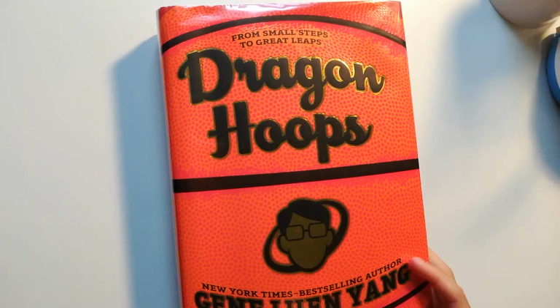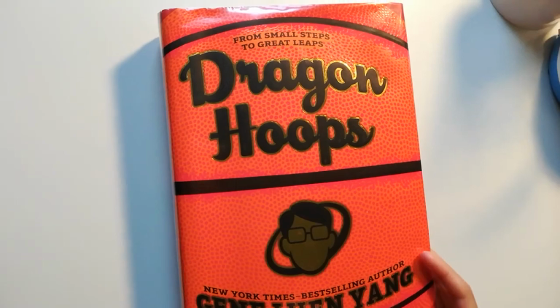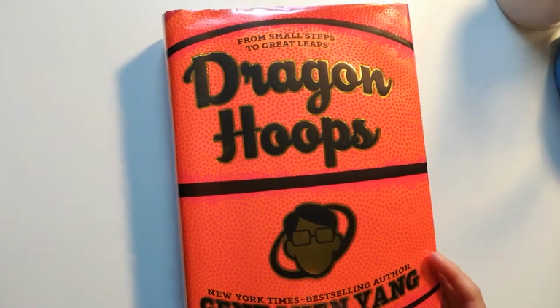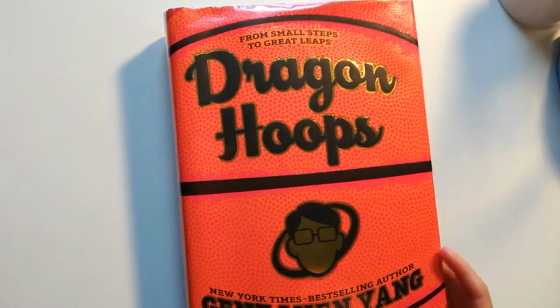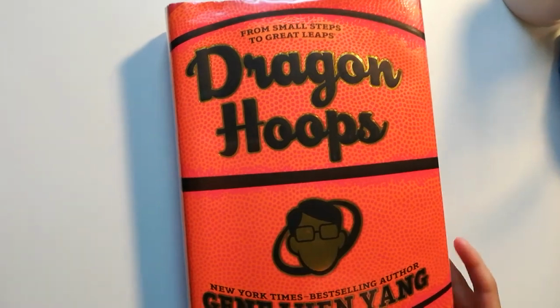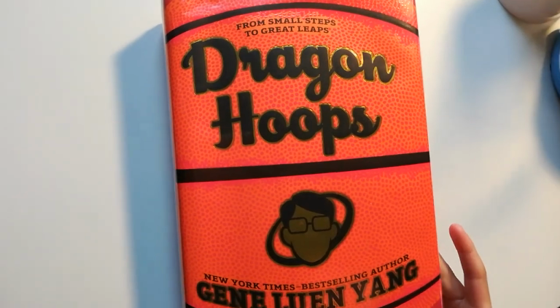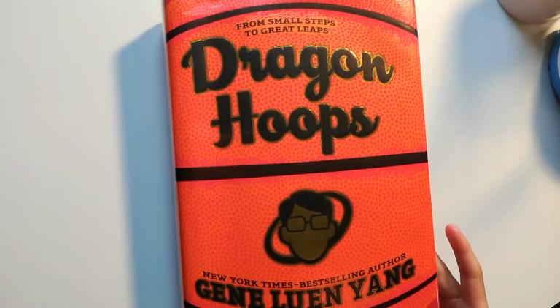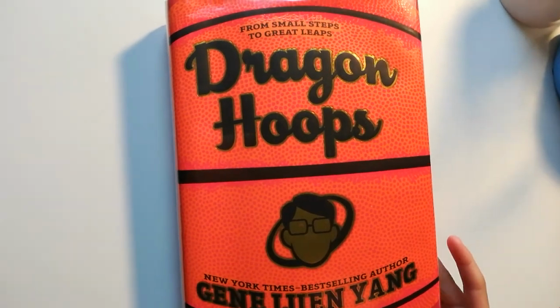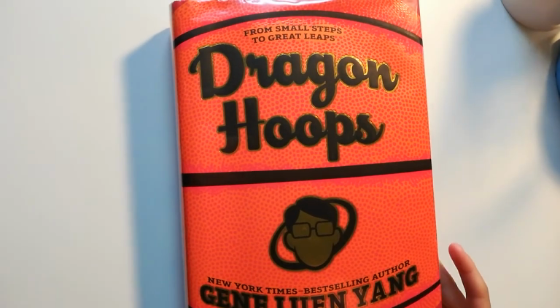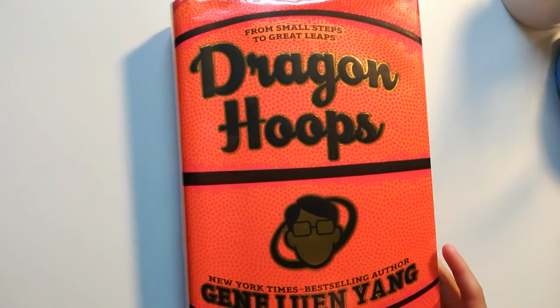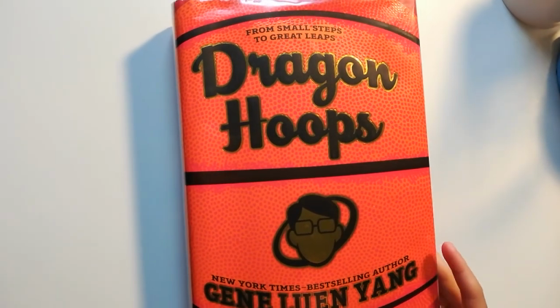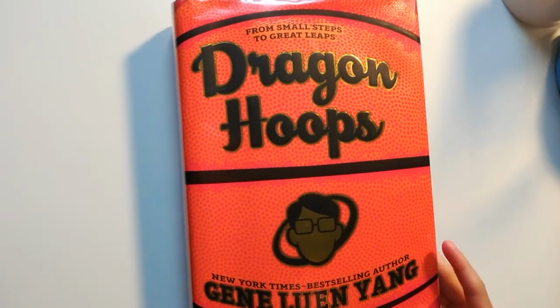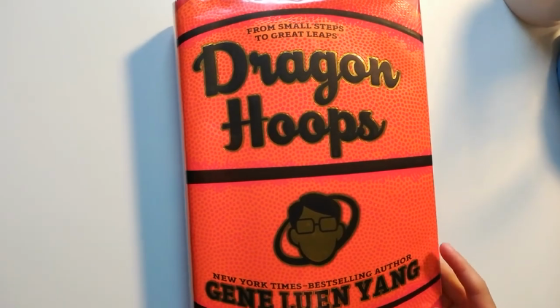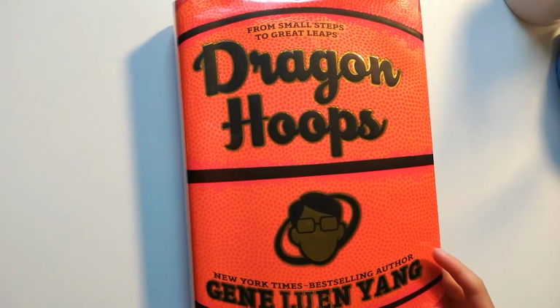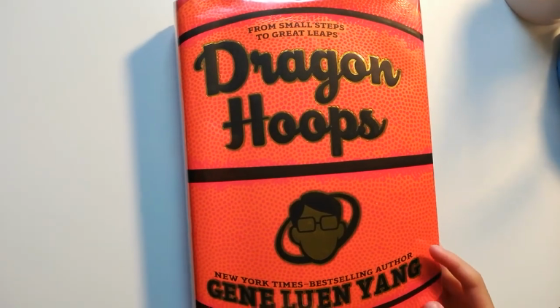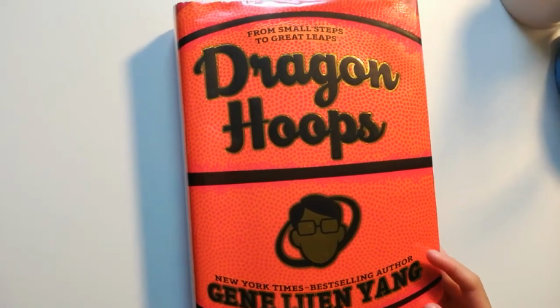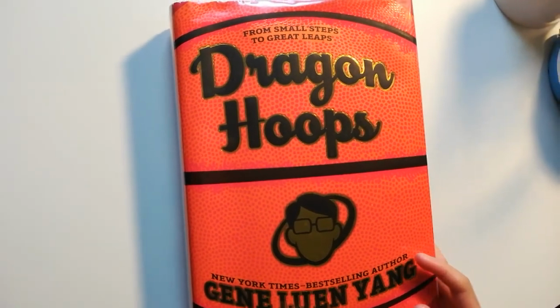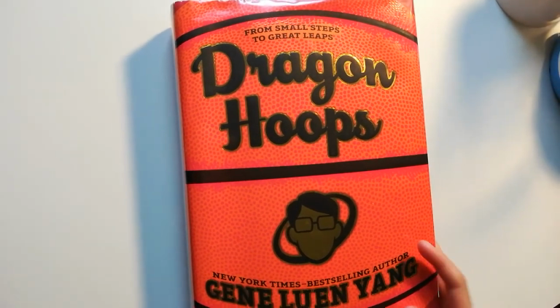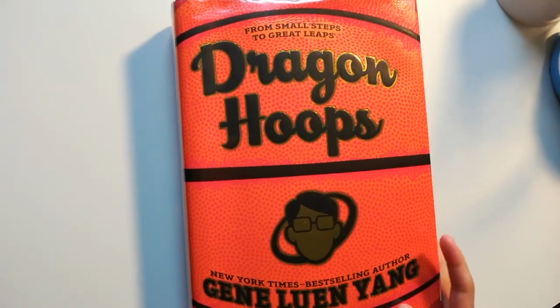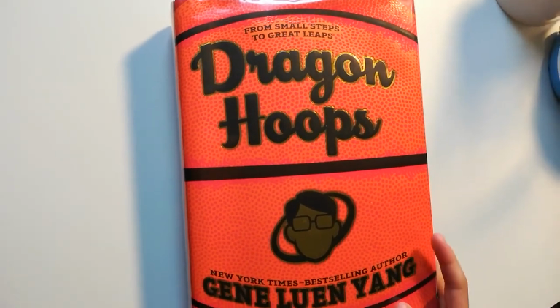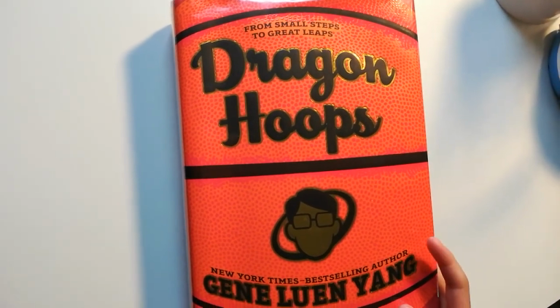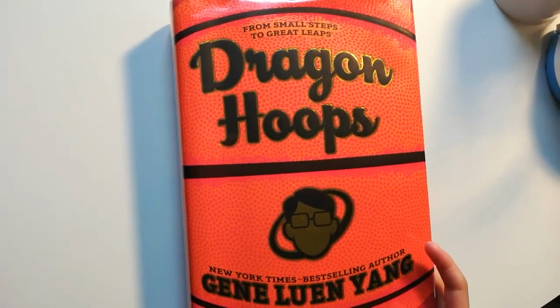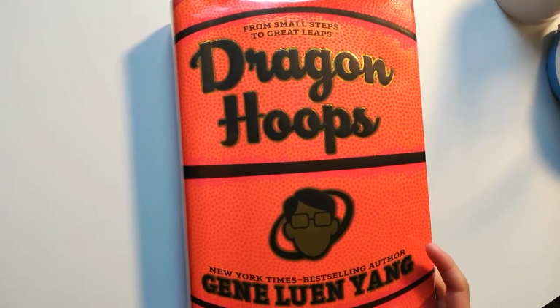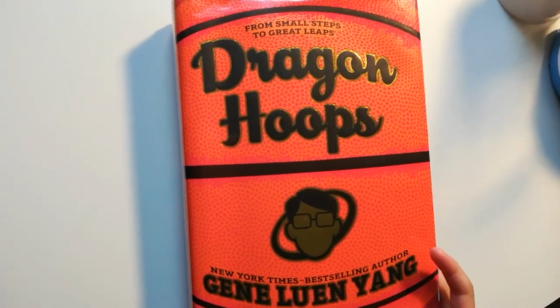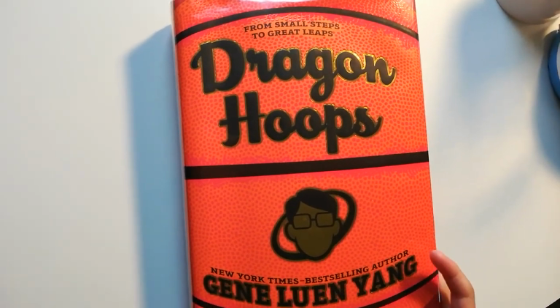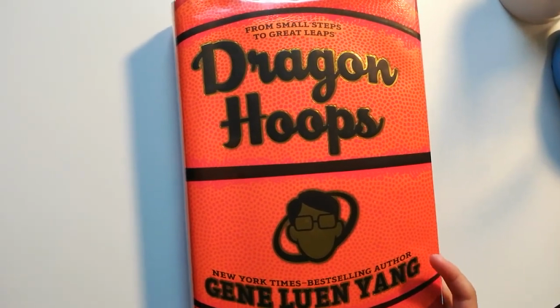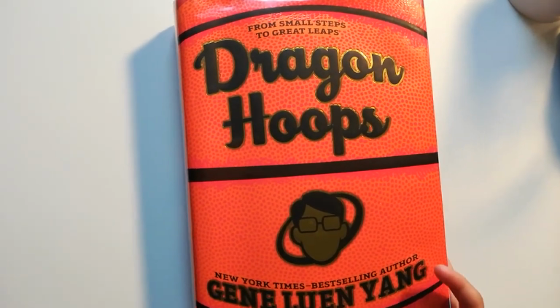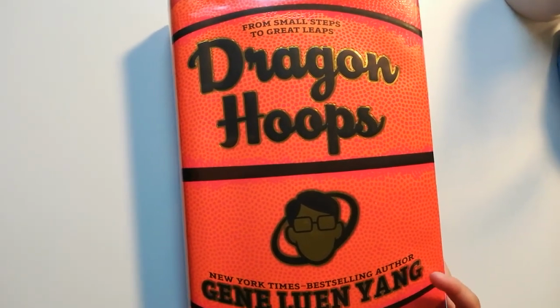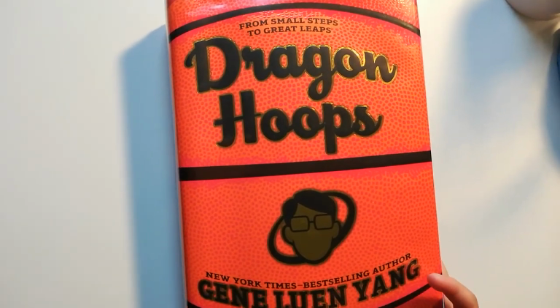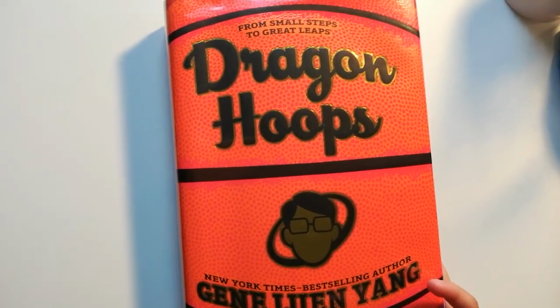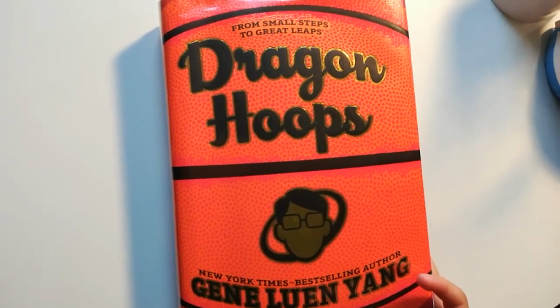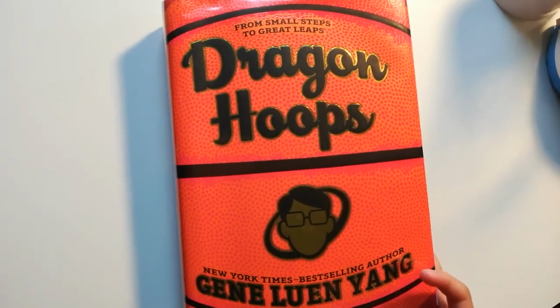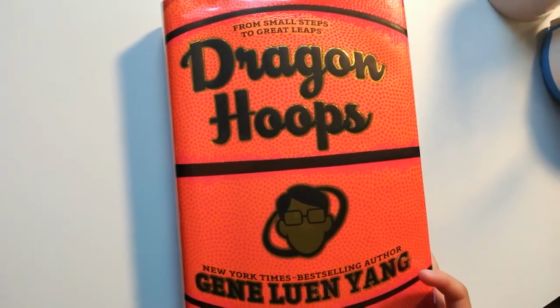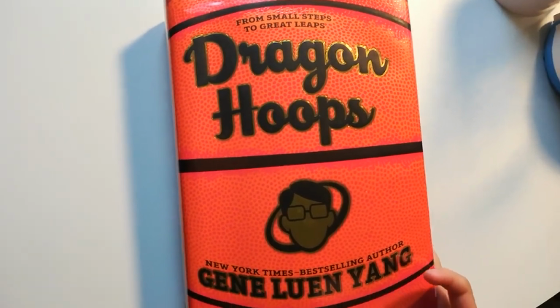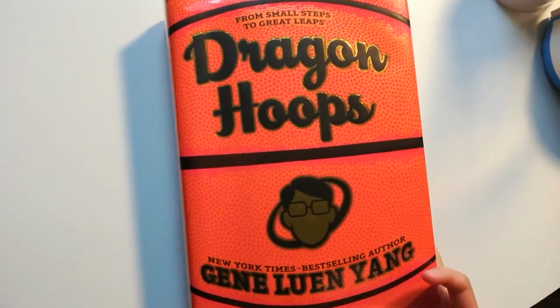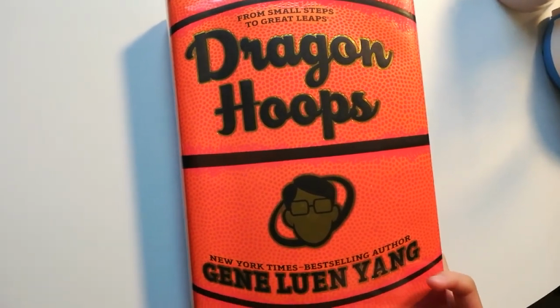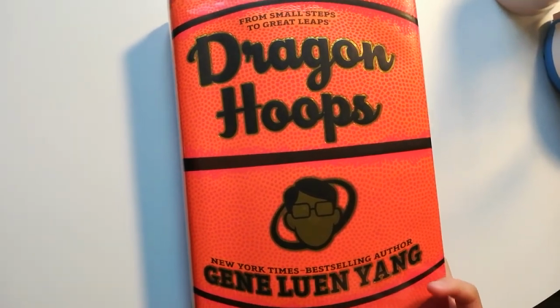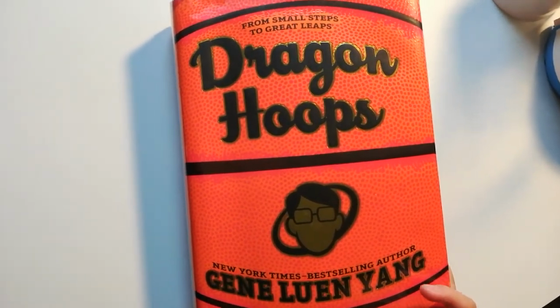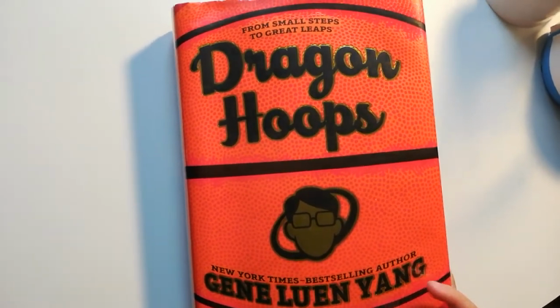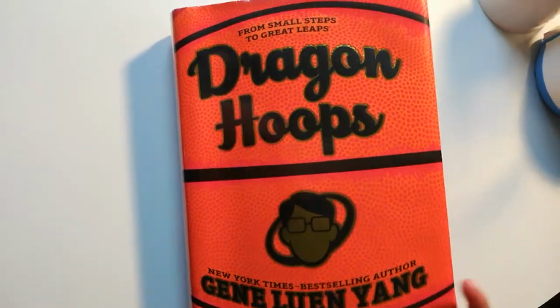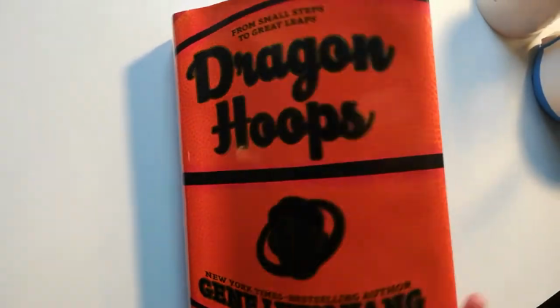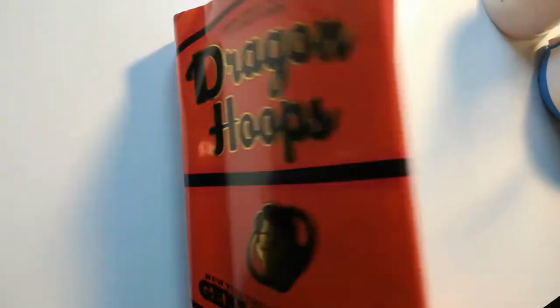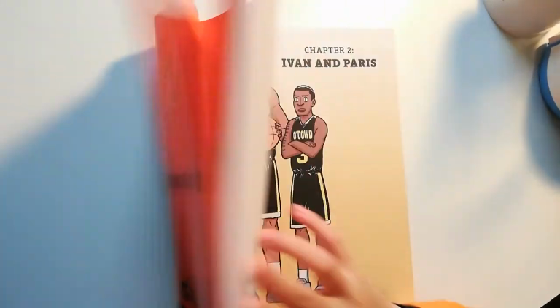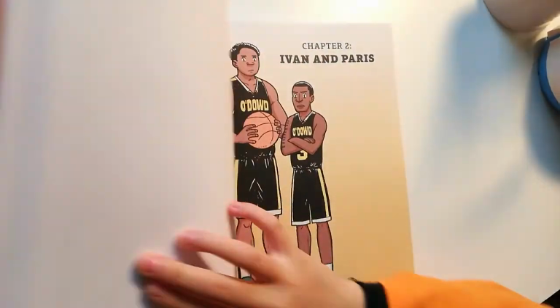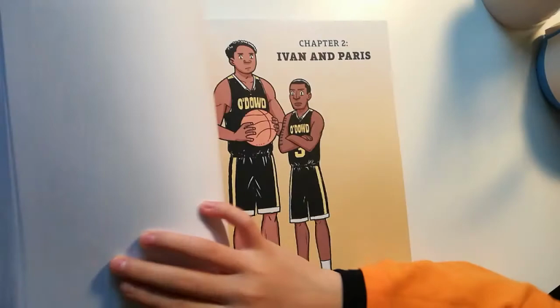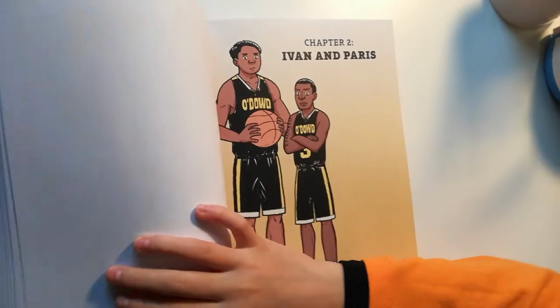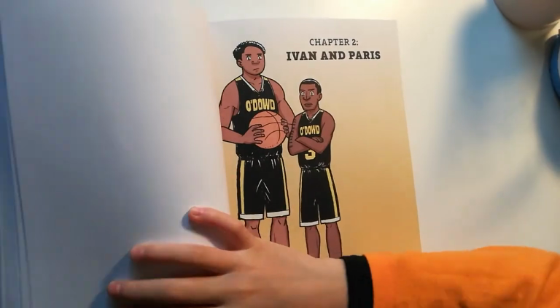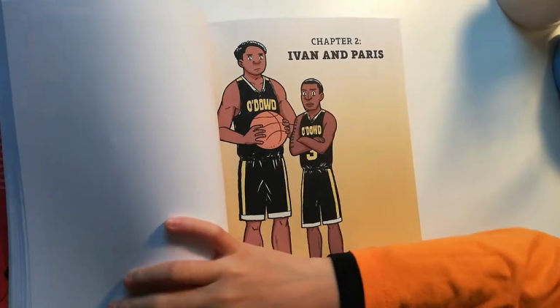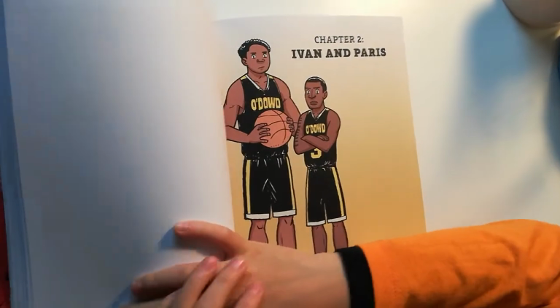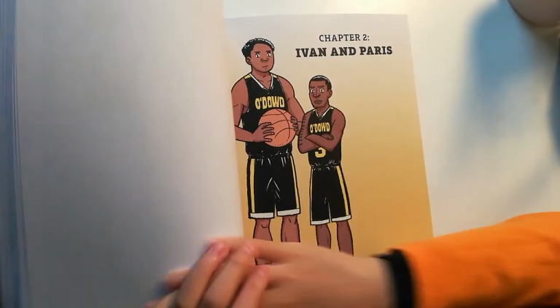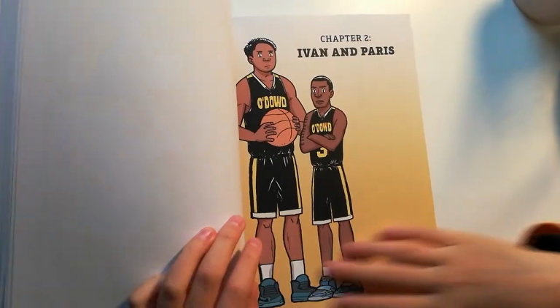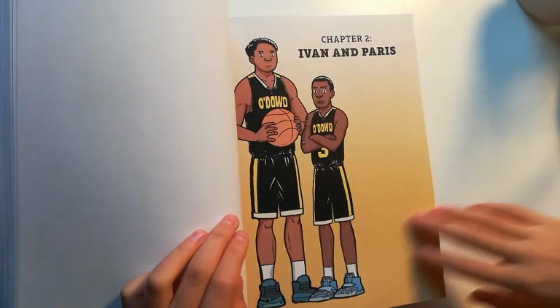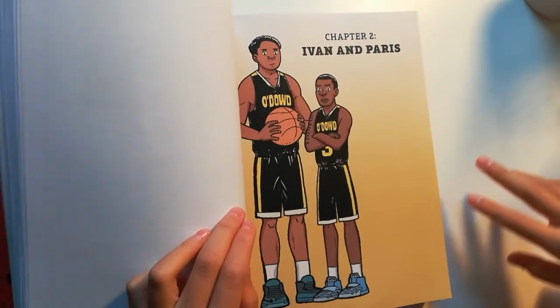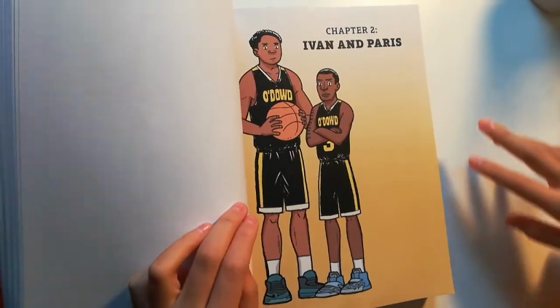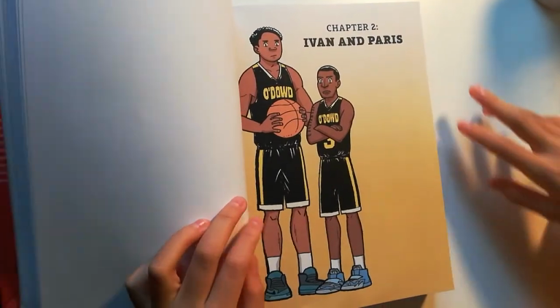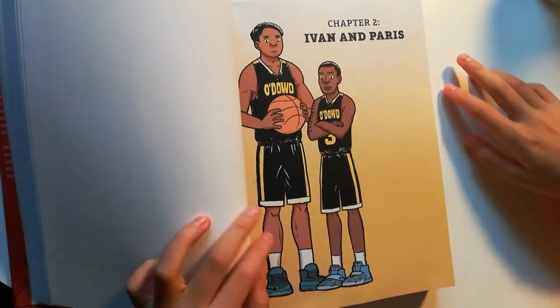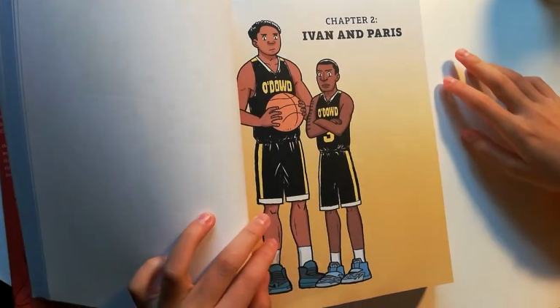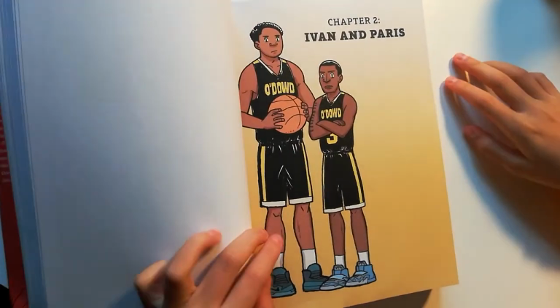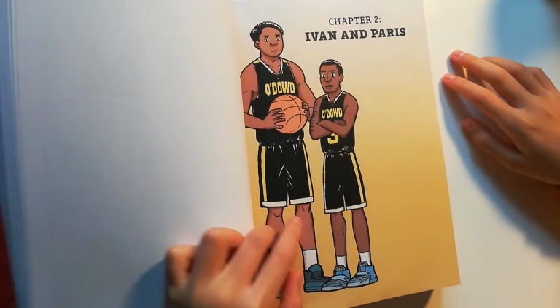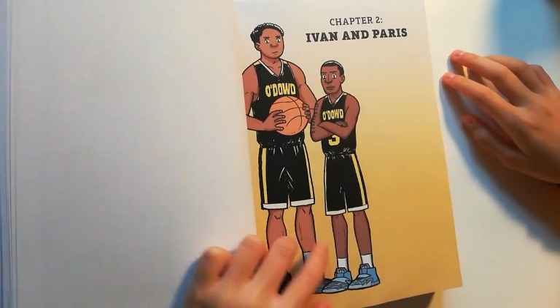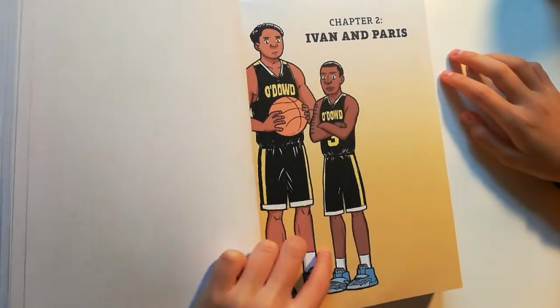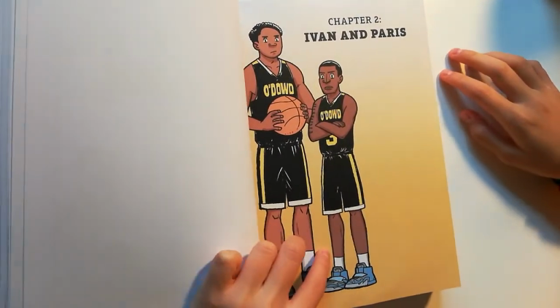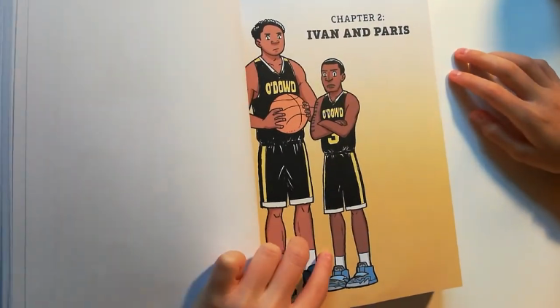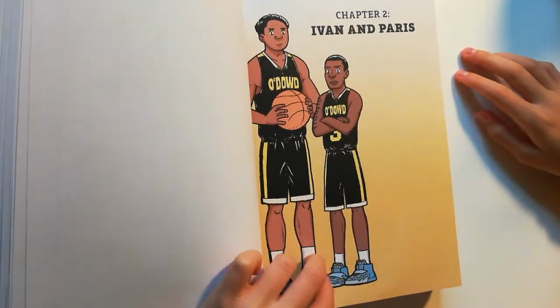Hello guys, so today I'm going to be reading Dragon Hoops. So let's get started. Chapter 2, Ivan and Paris.